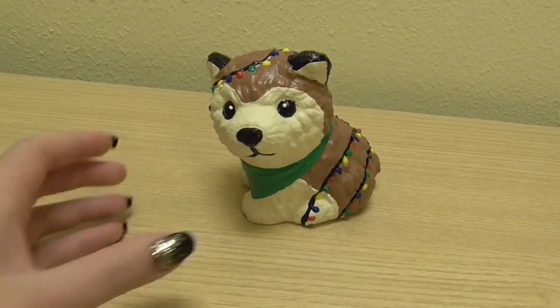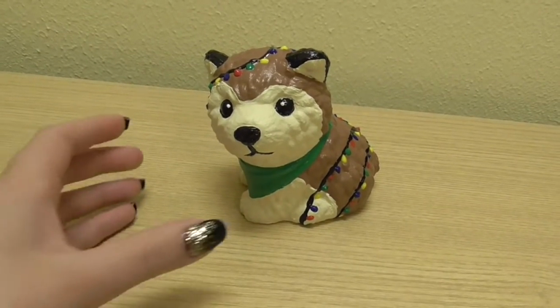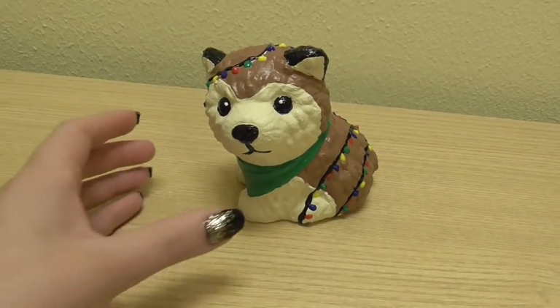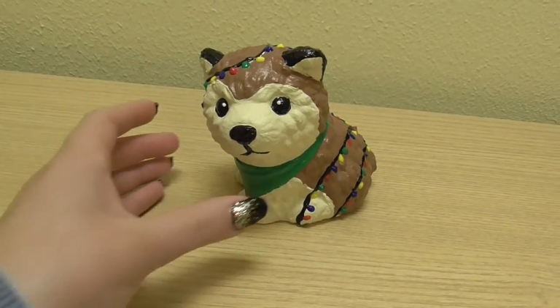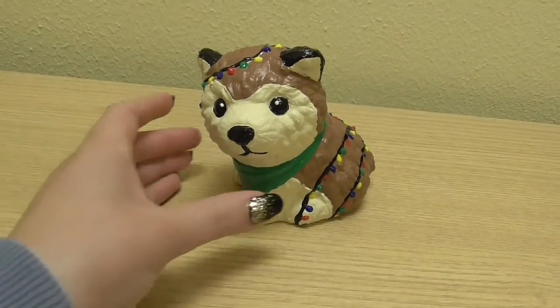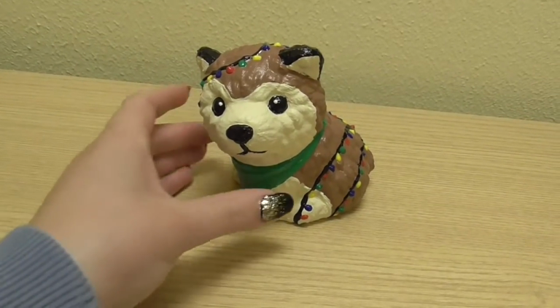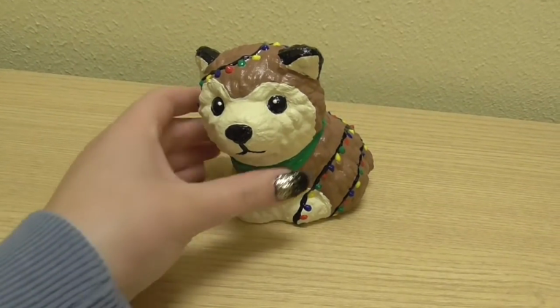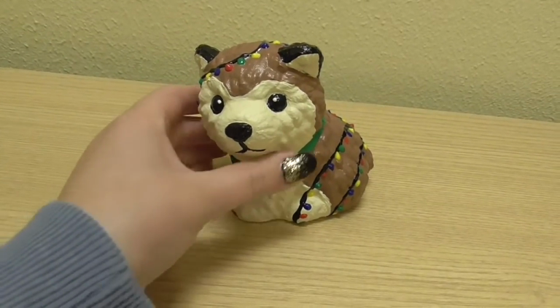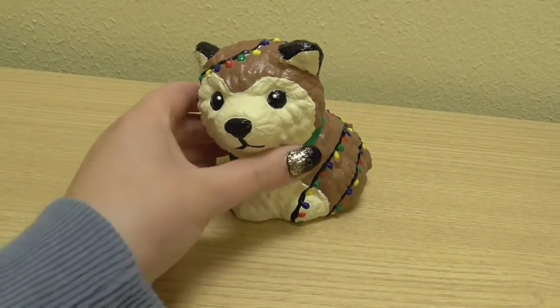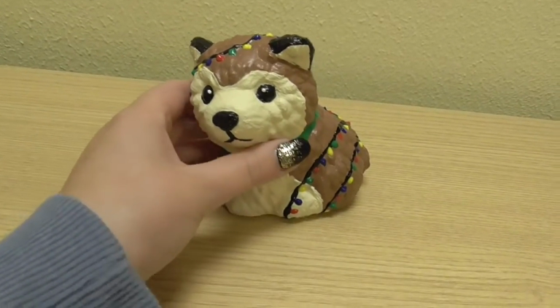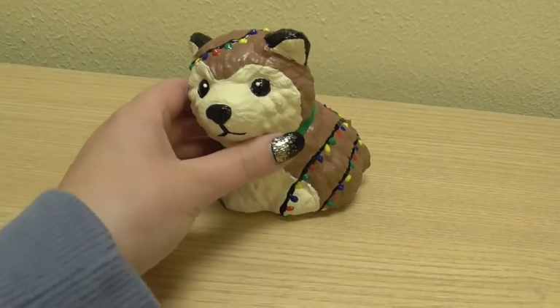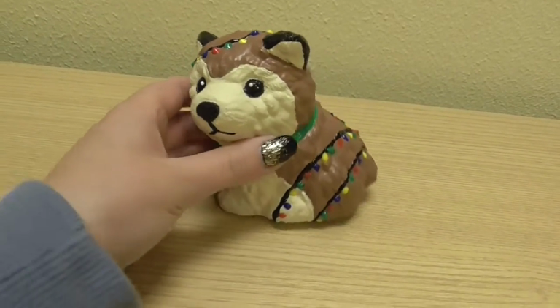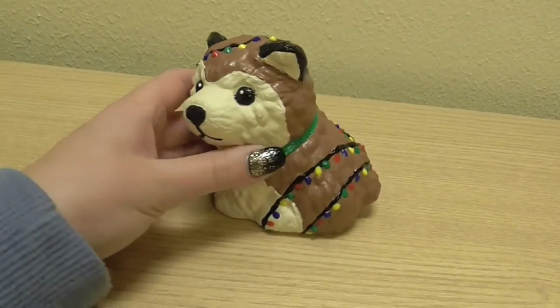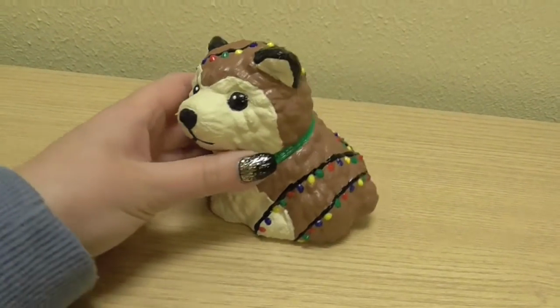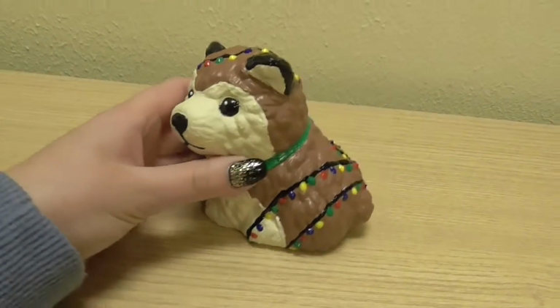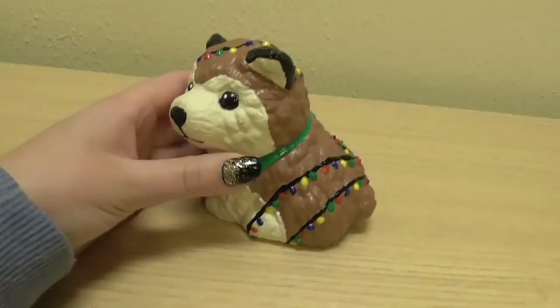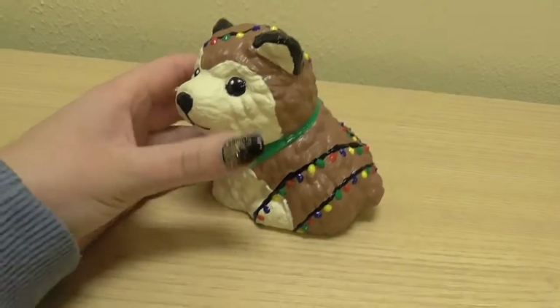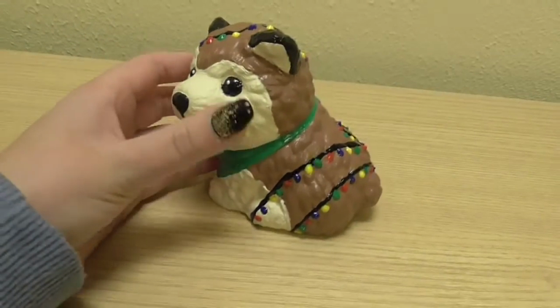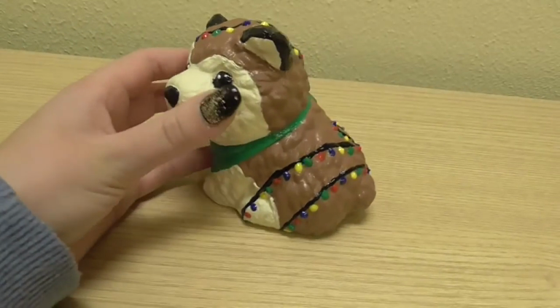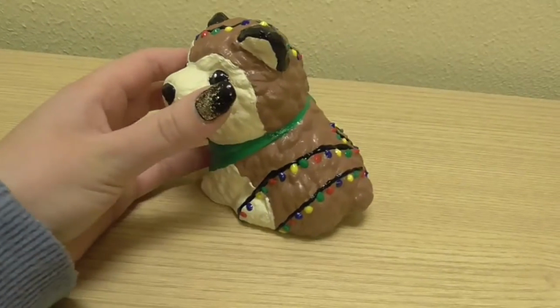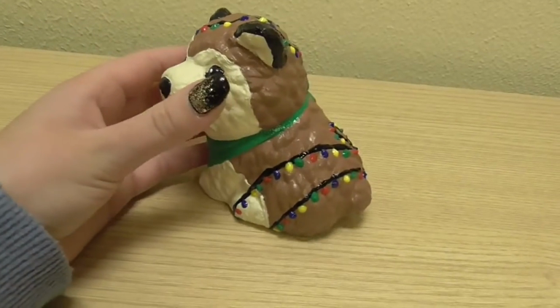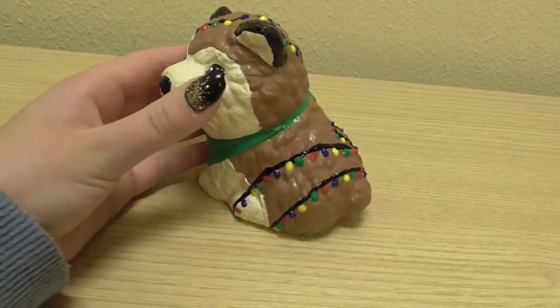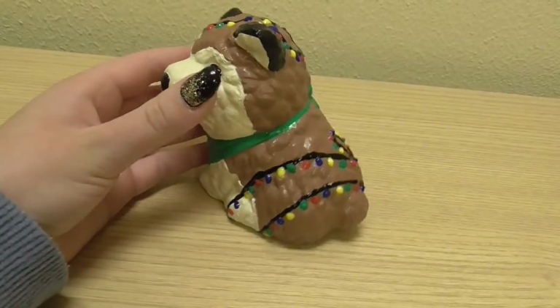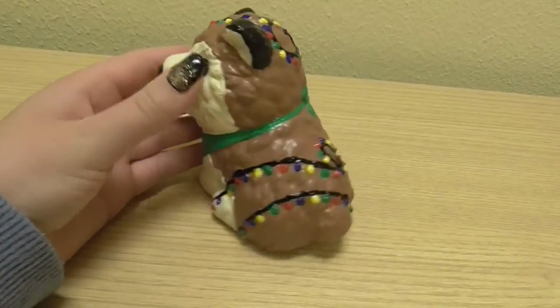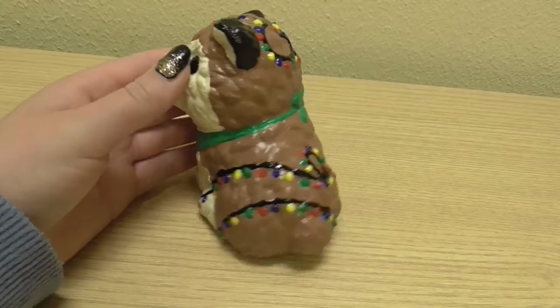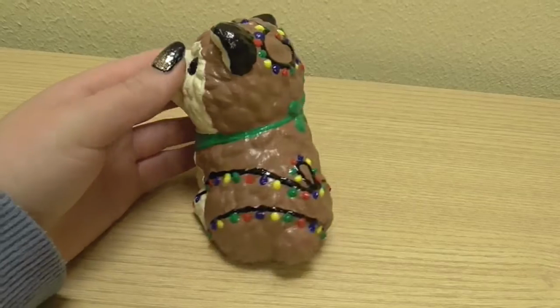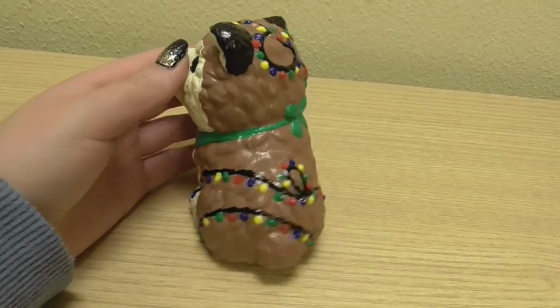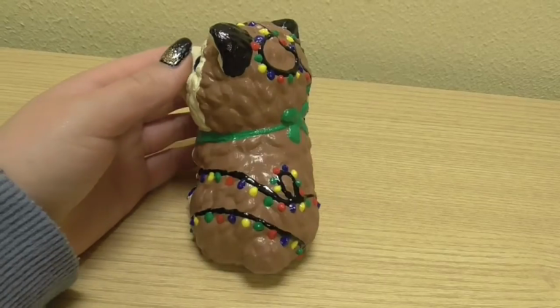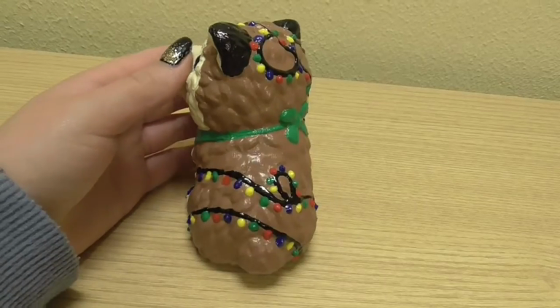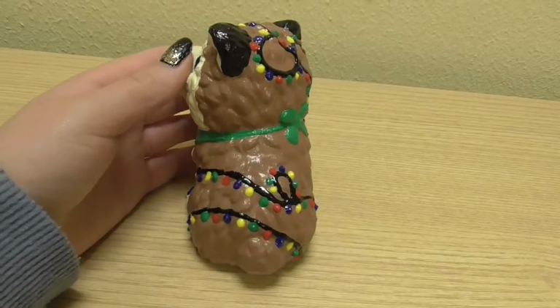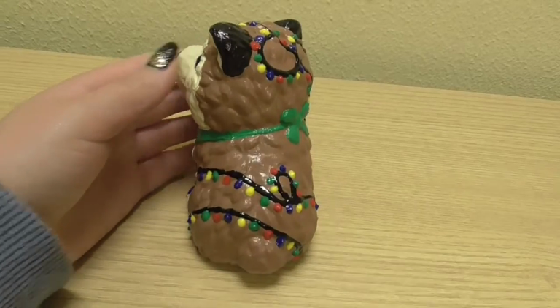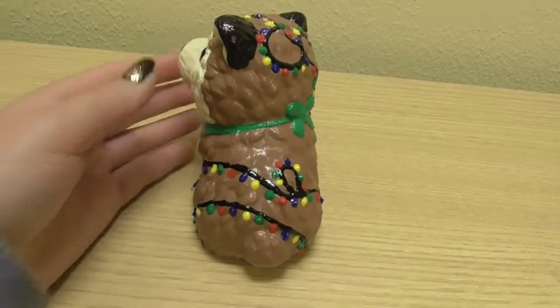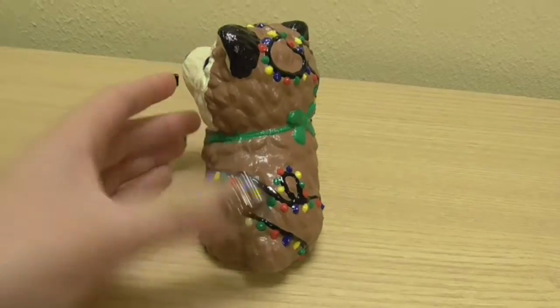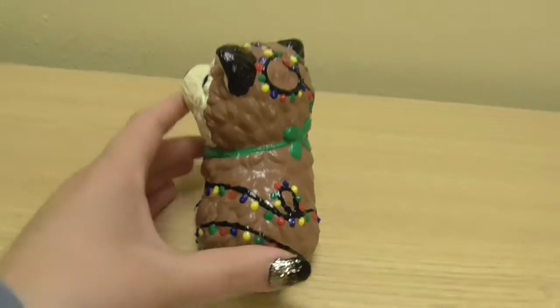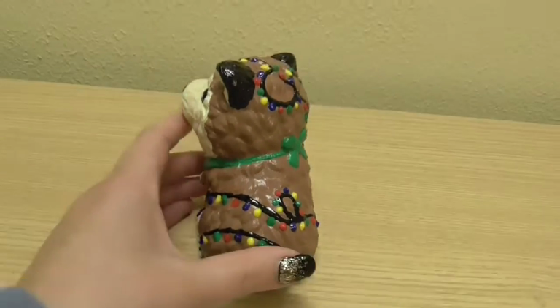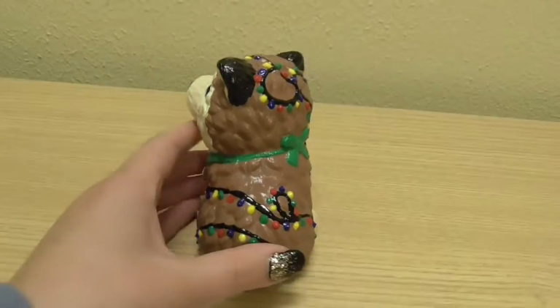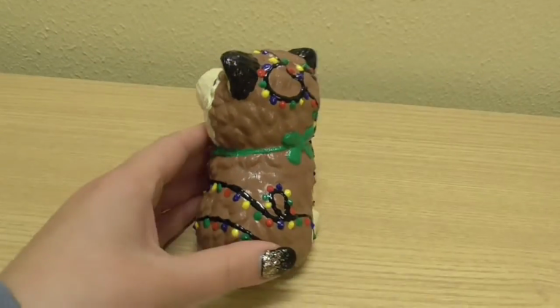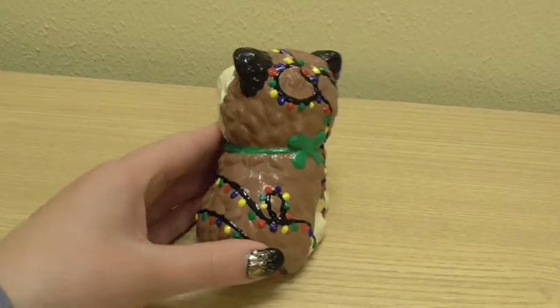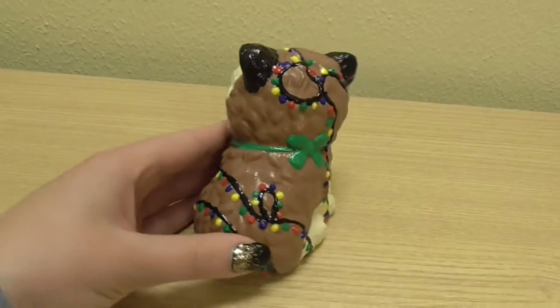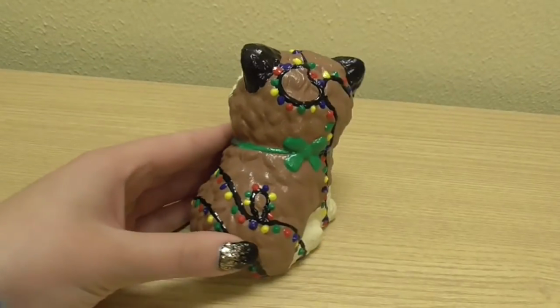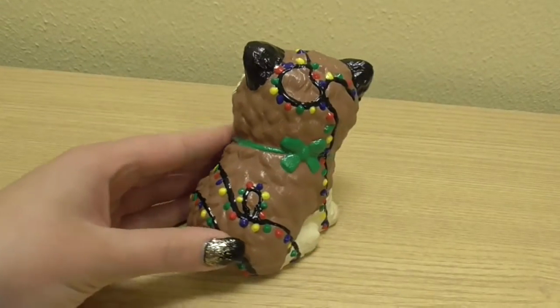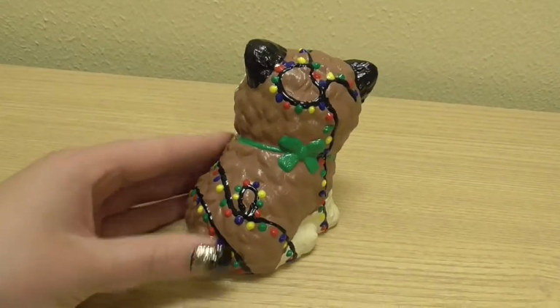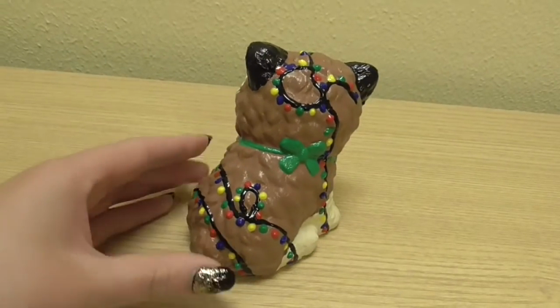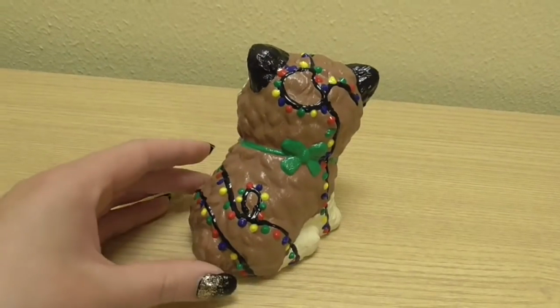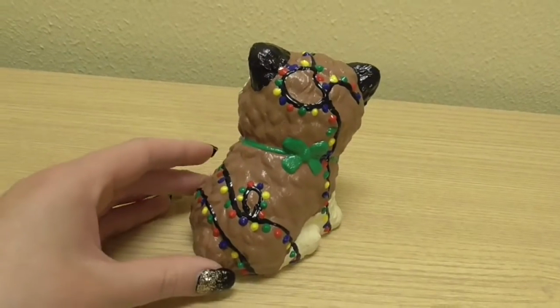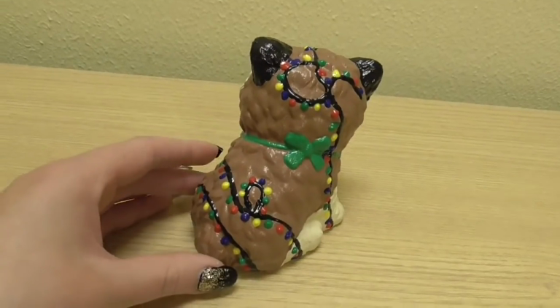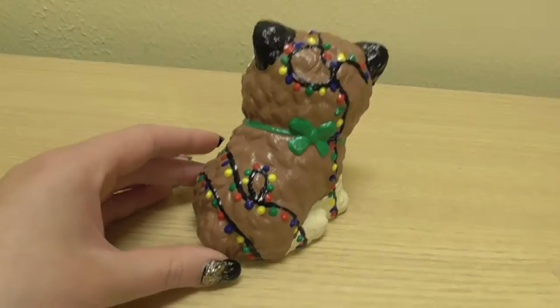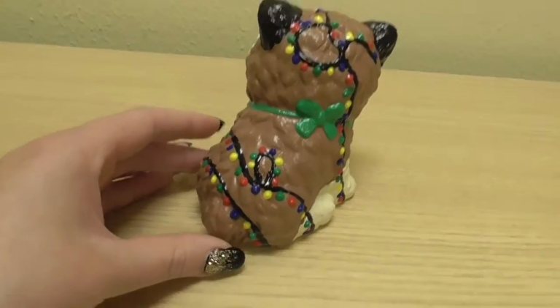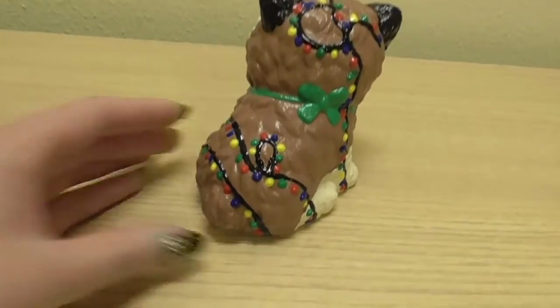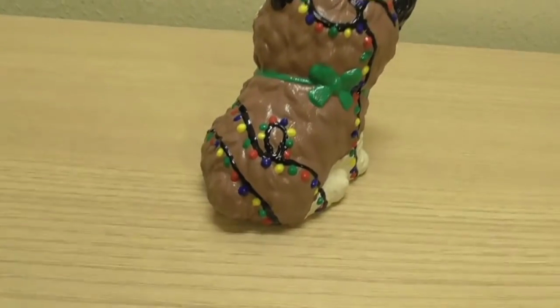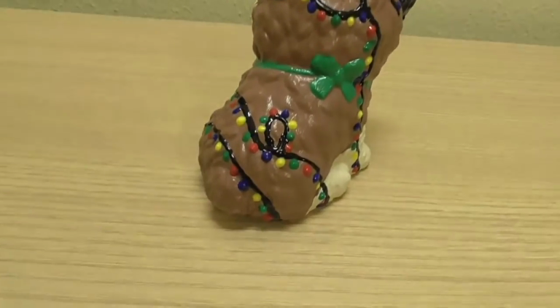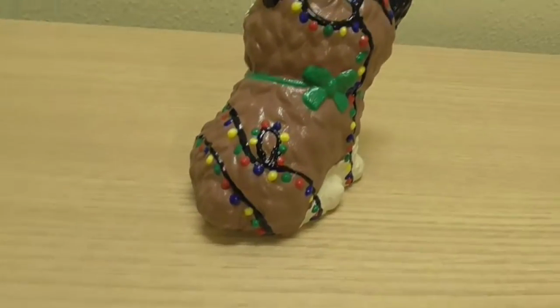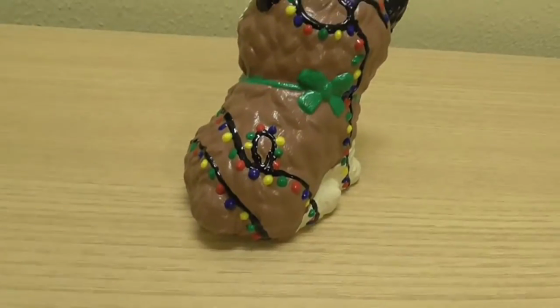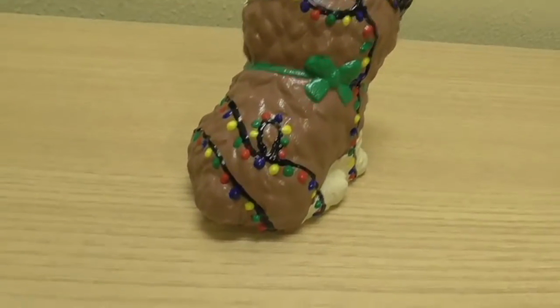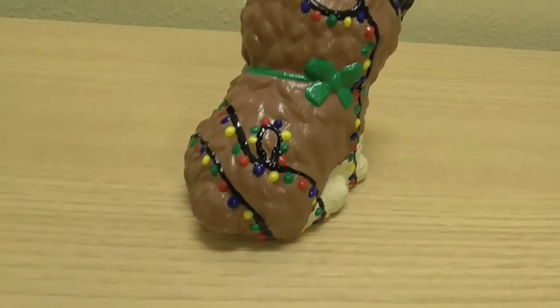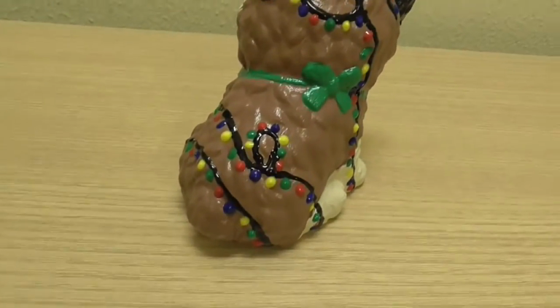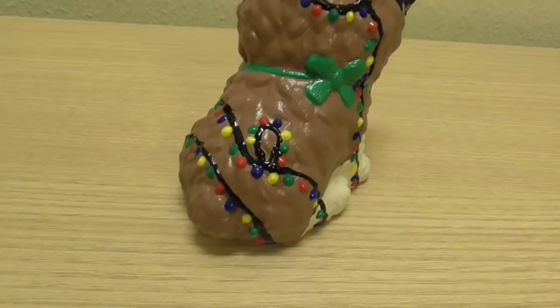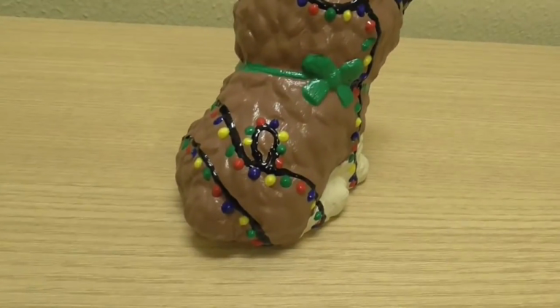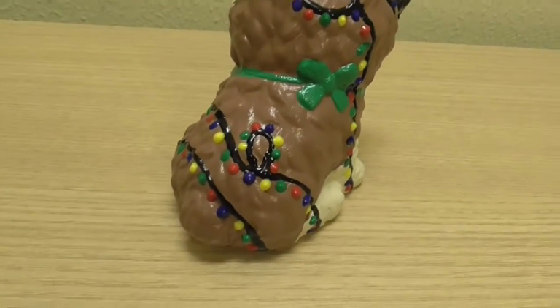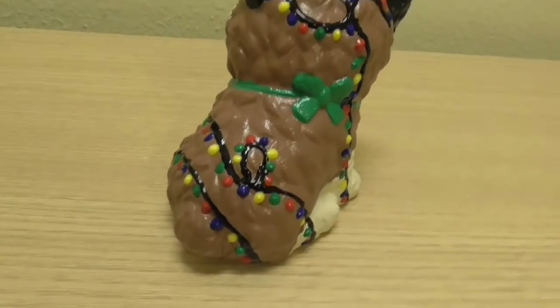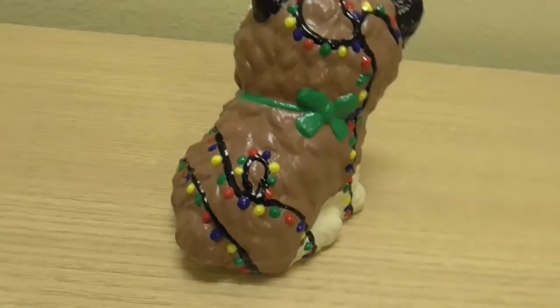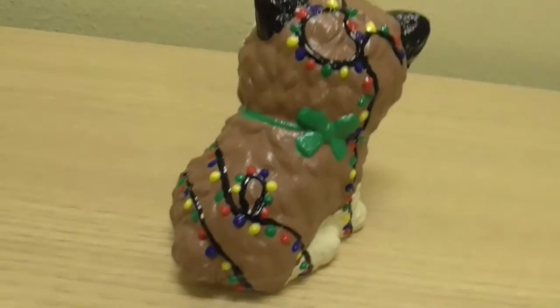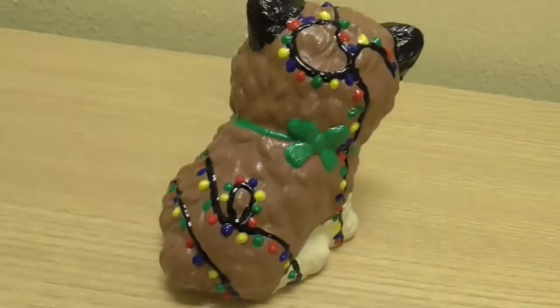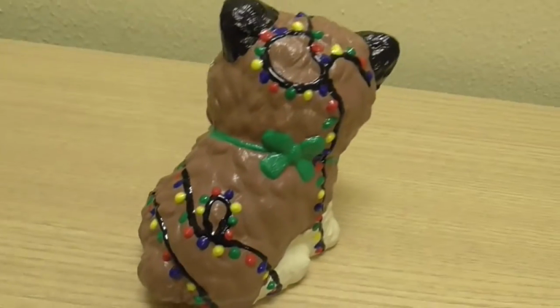Here's how the final squishy turned out. If you enjoyed, leave a like, subscribe, and ring the bell so you don't miss the next day of Craftsmas.